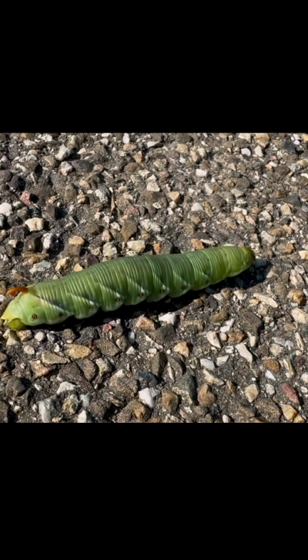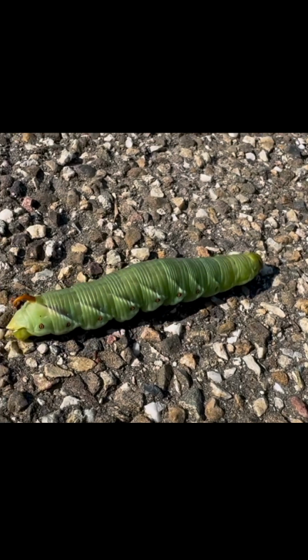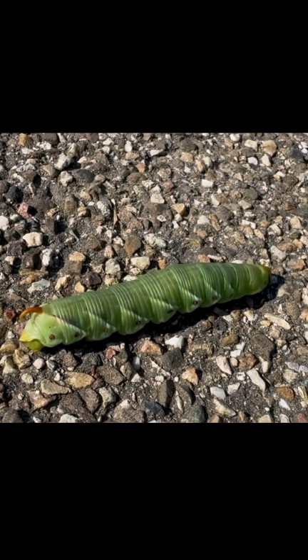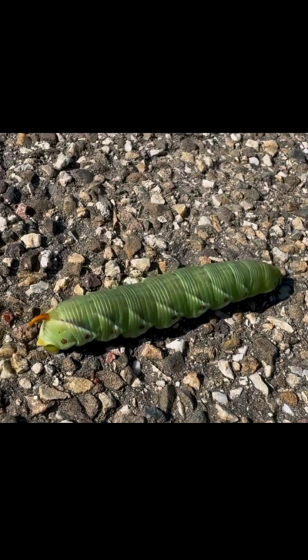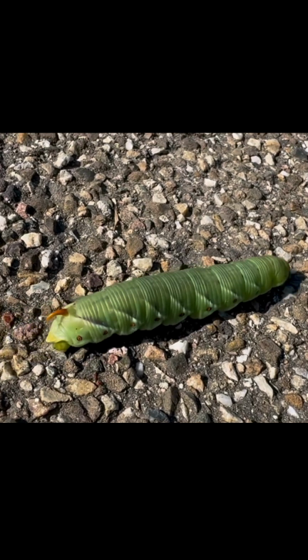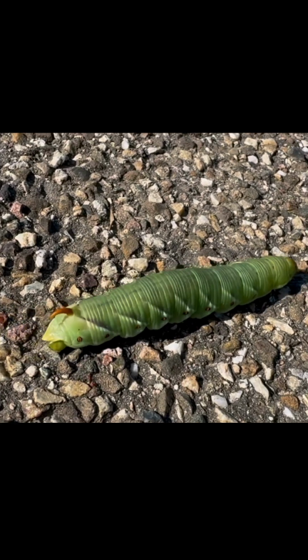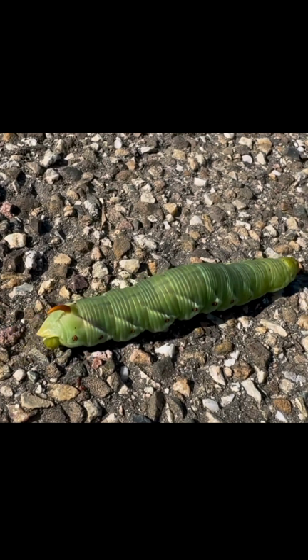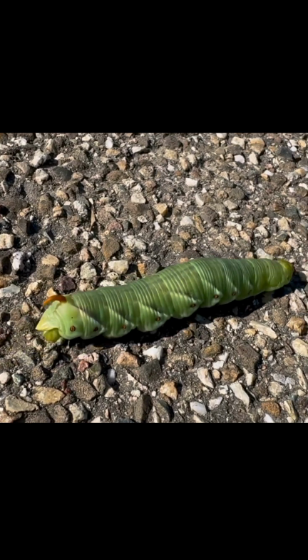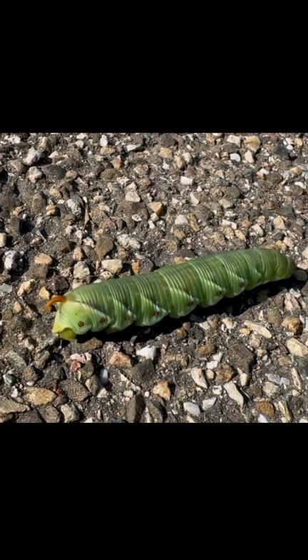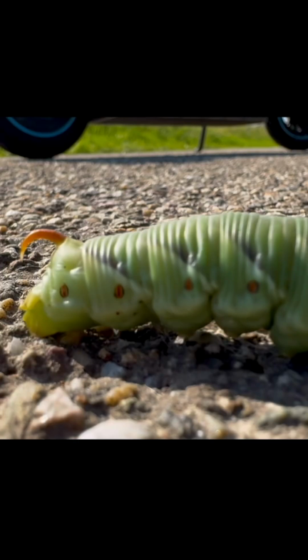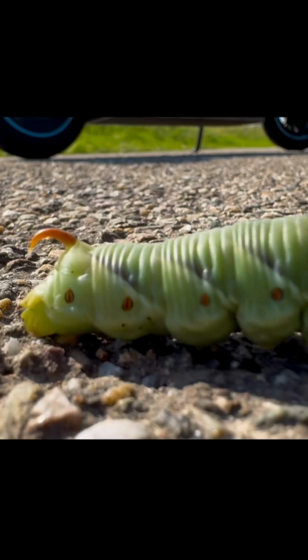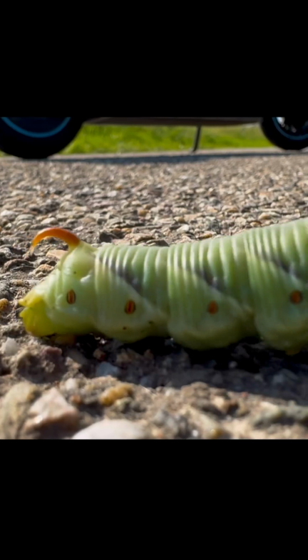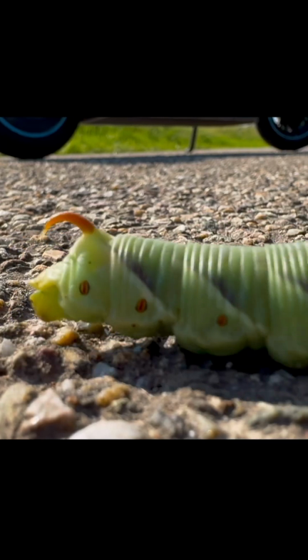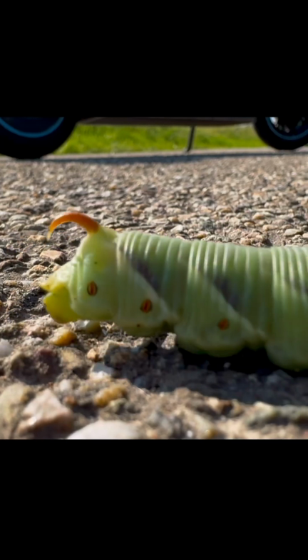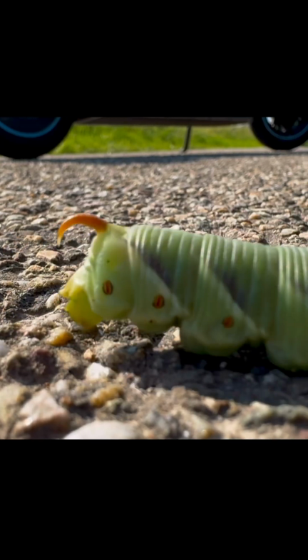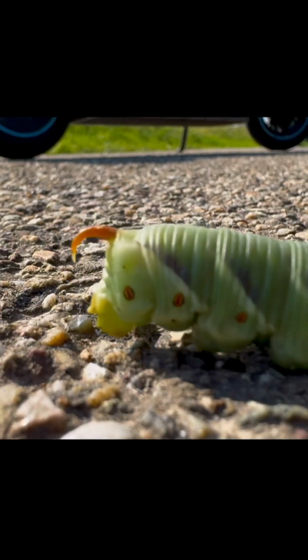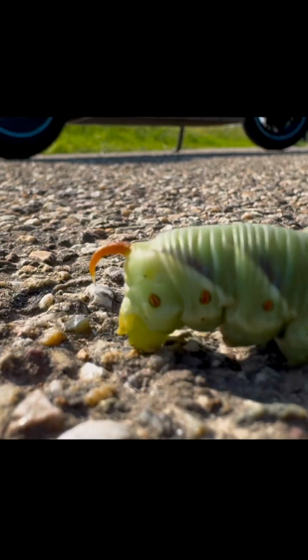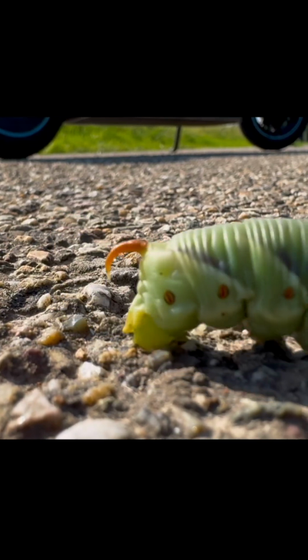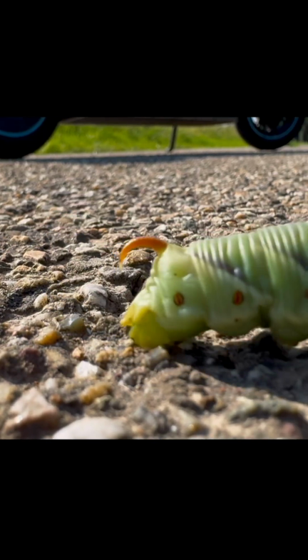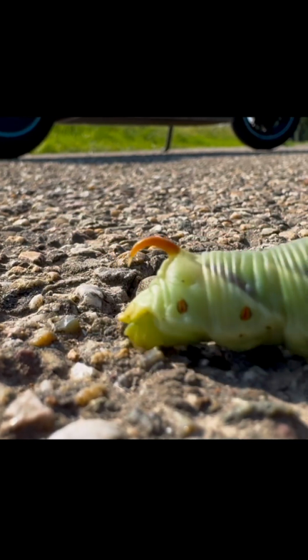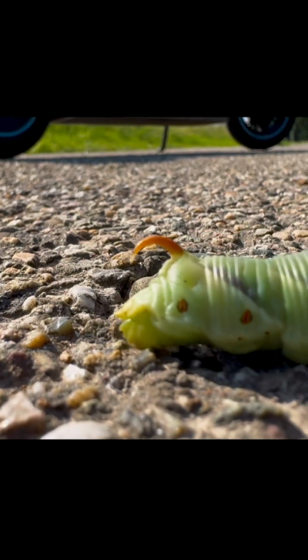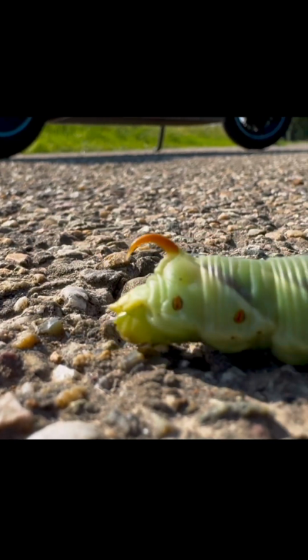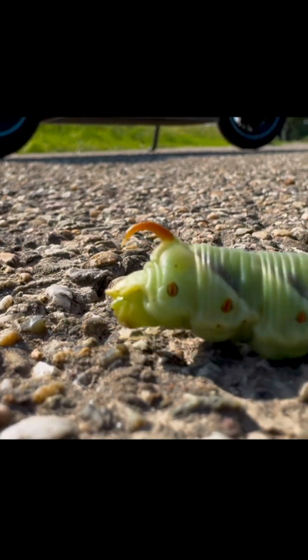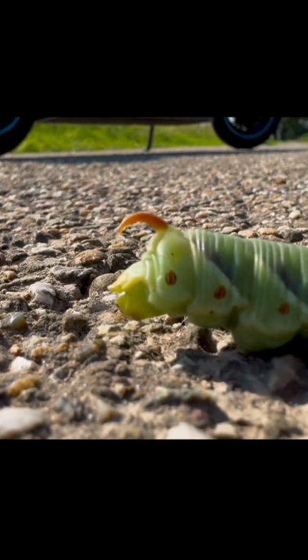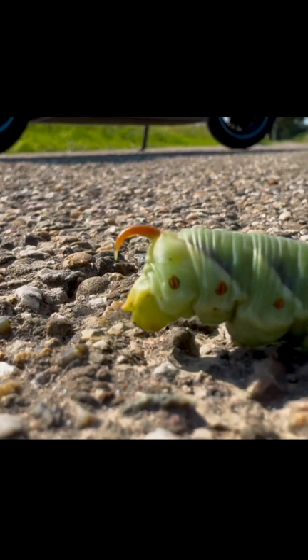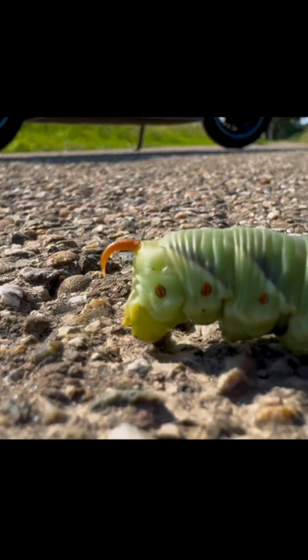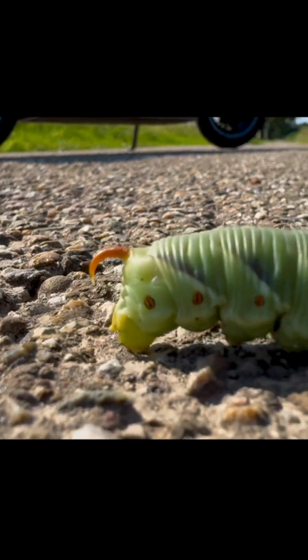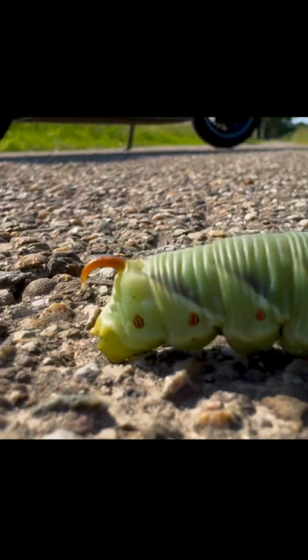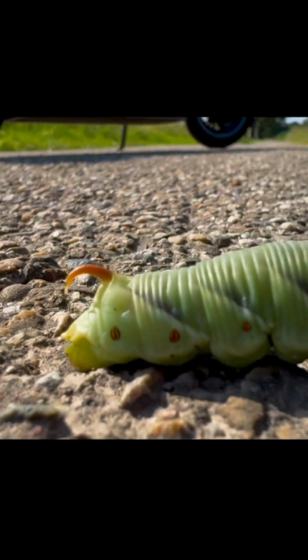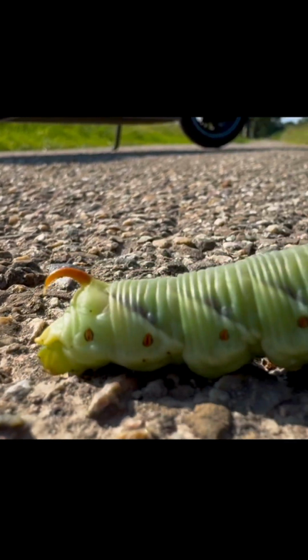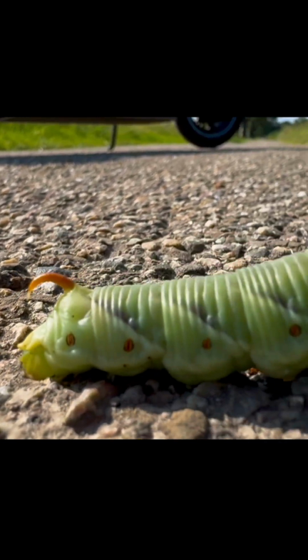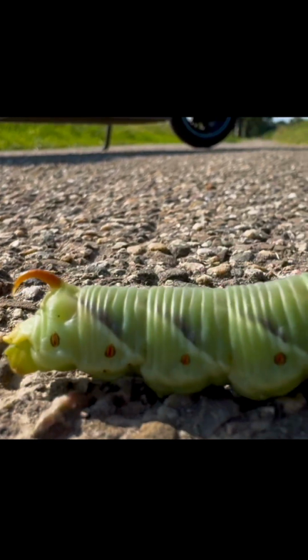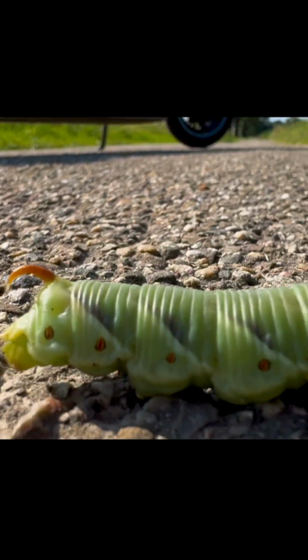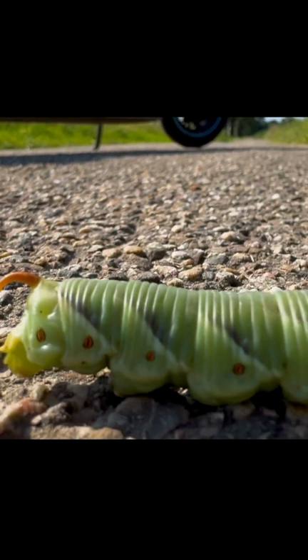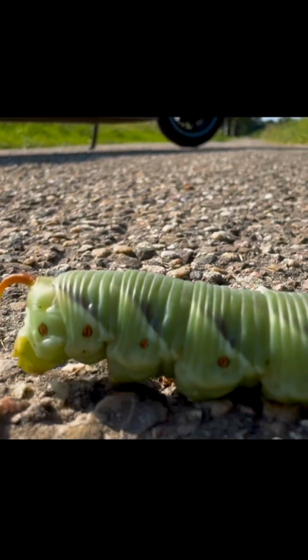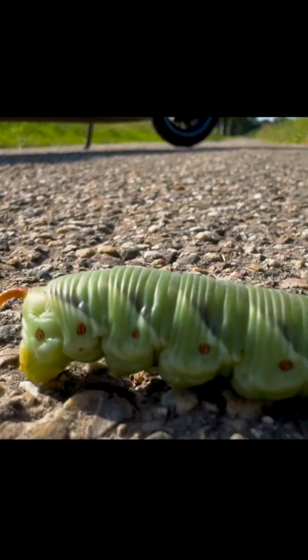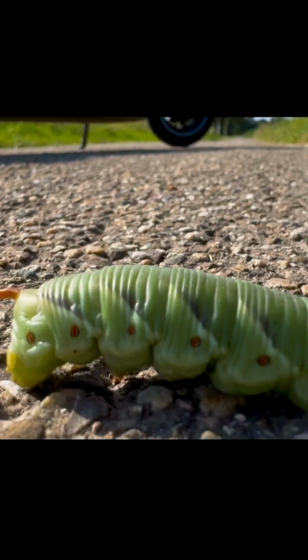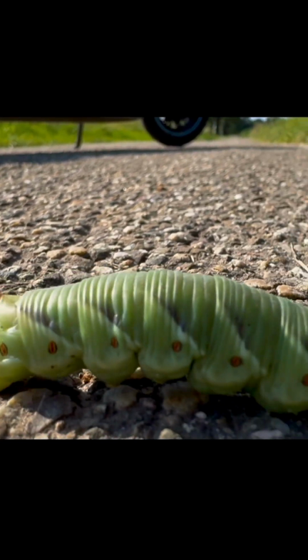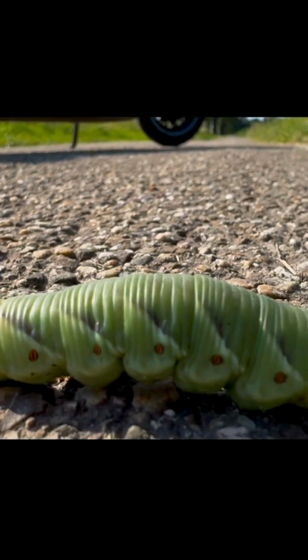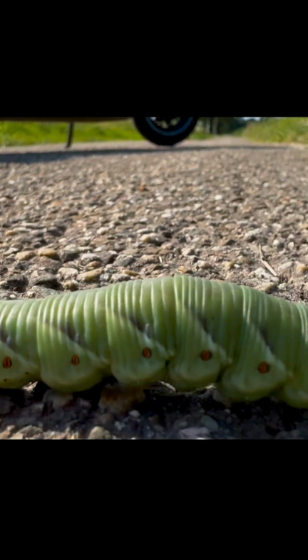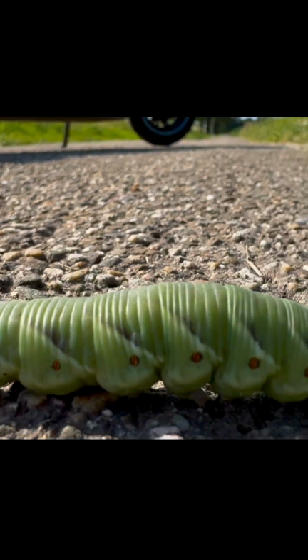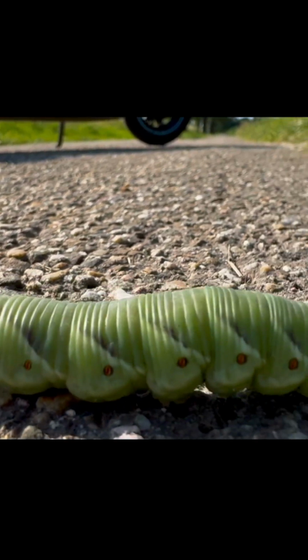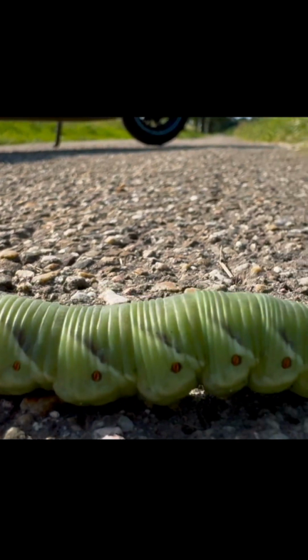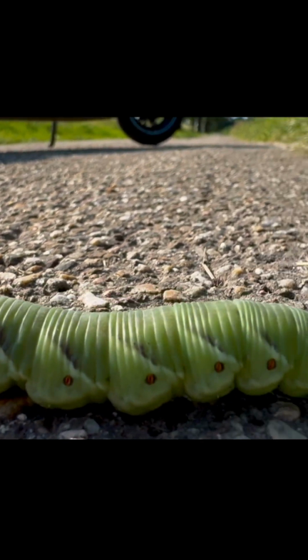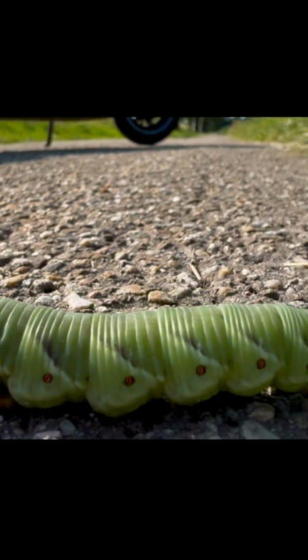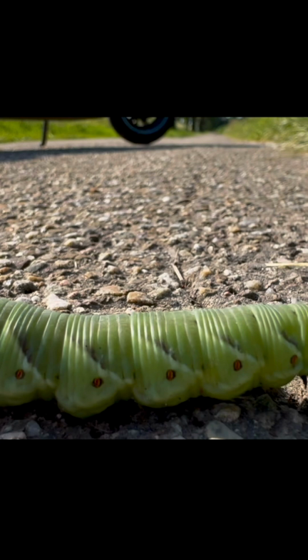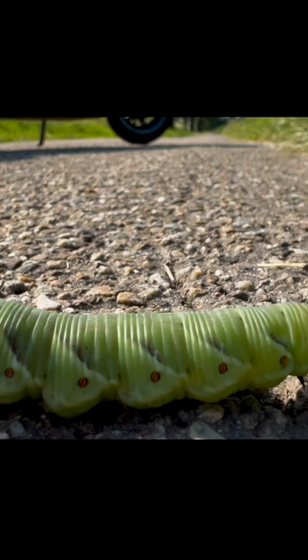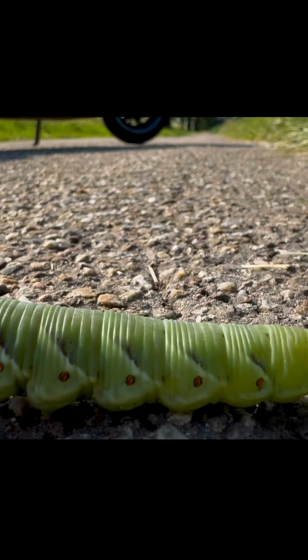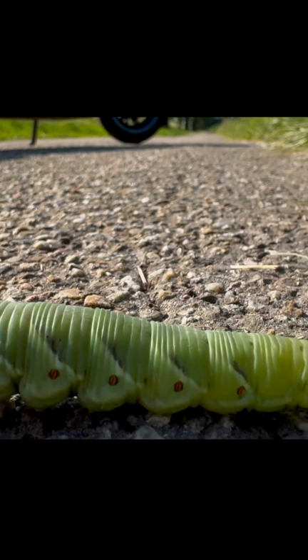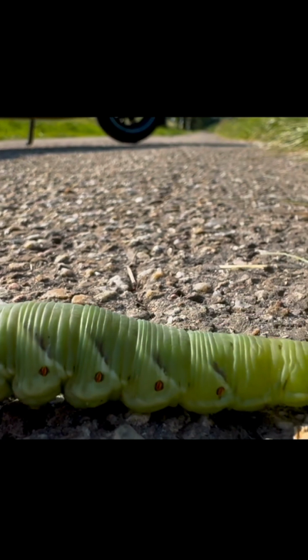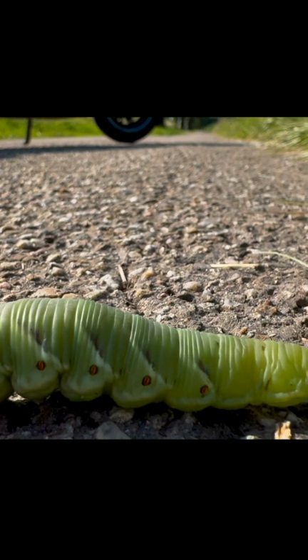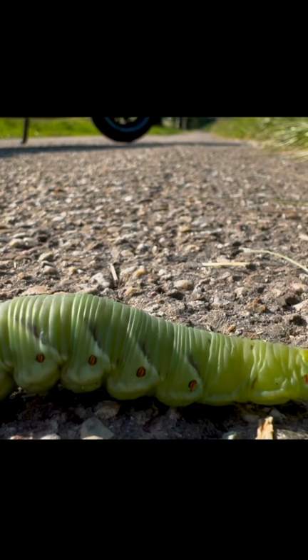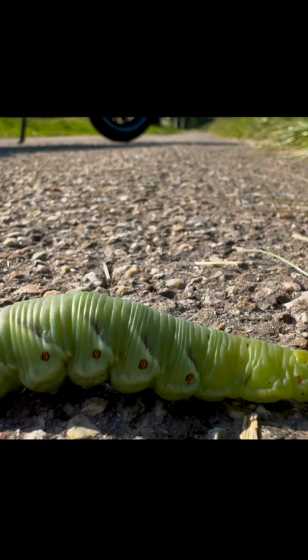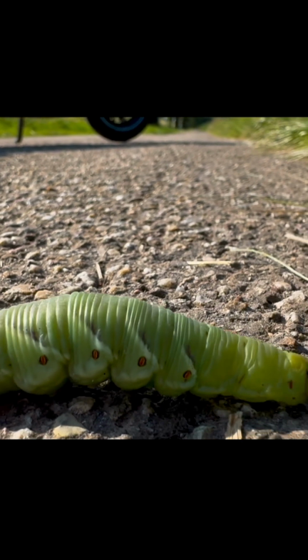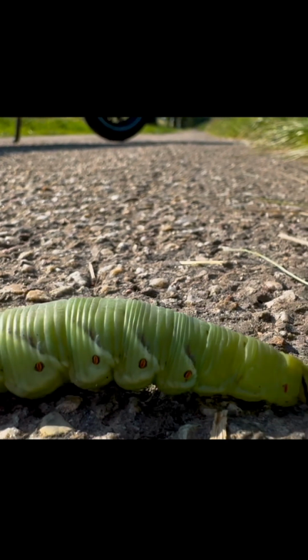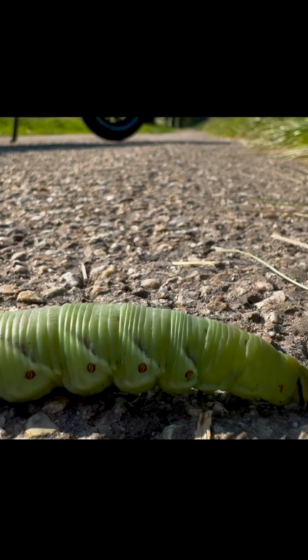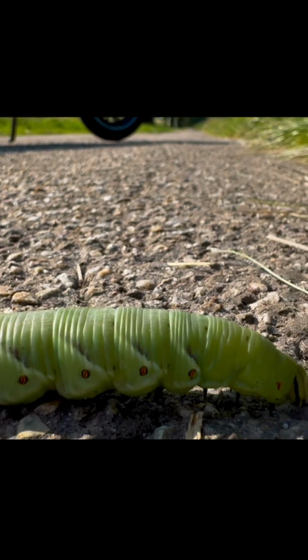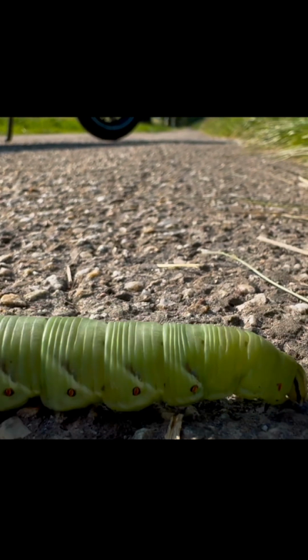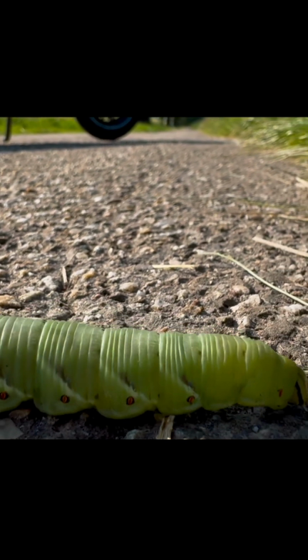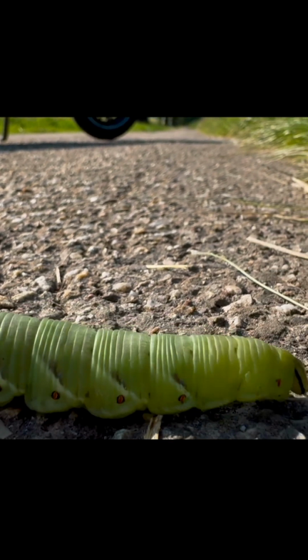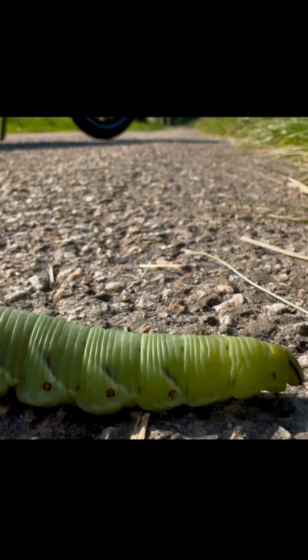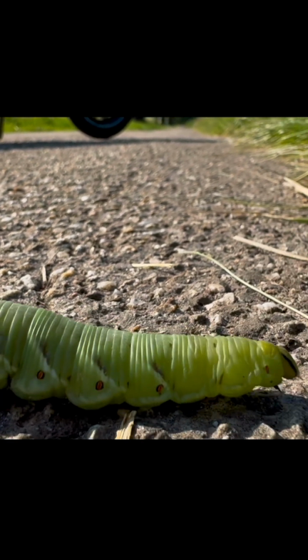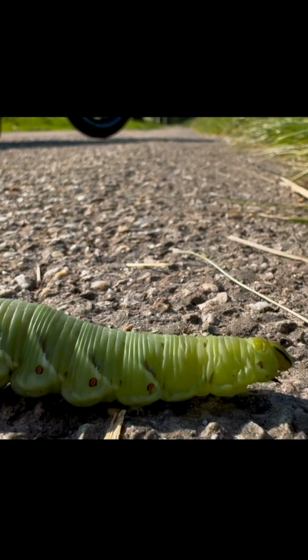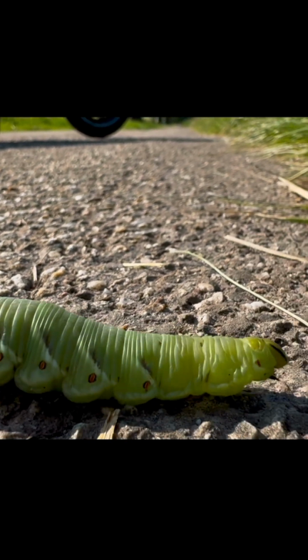The horn on its back isn't a stinger. It's harmless and mainly serves as a visual warning to deter predators.